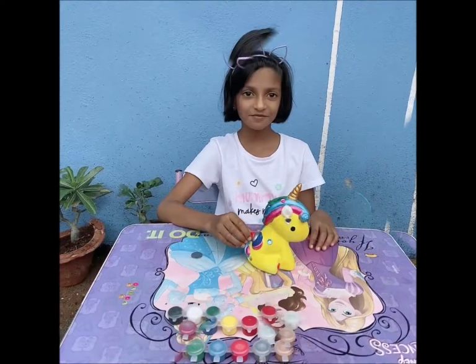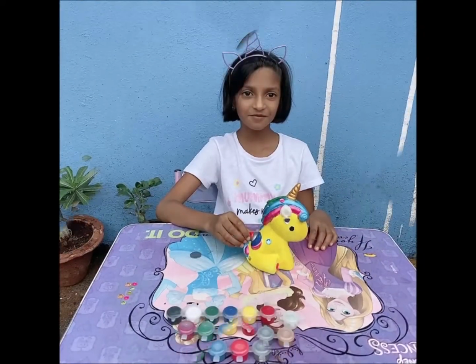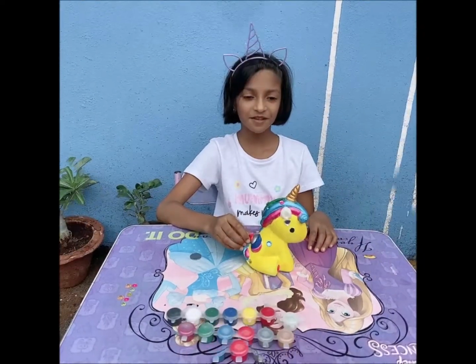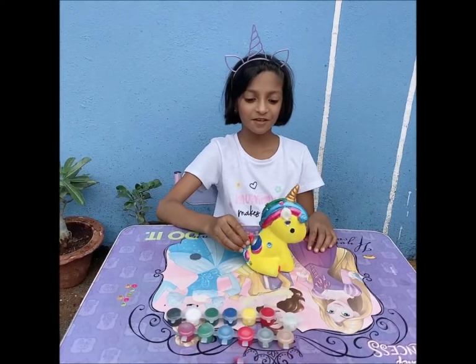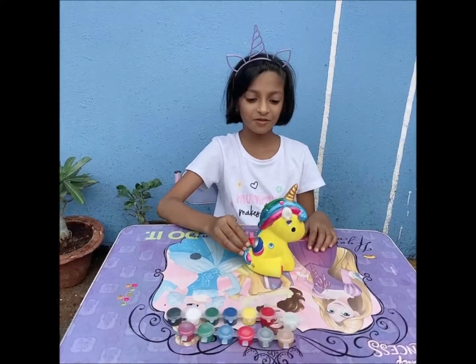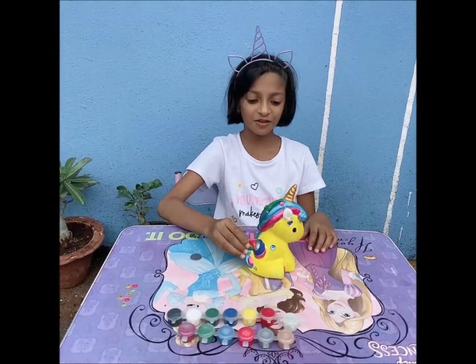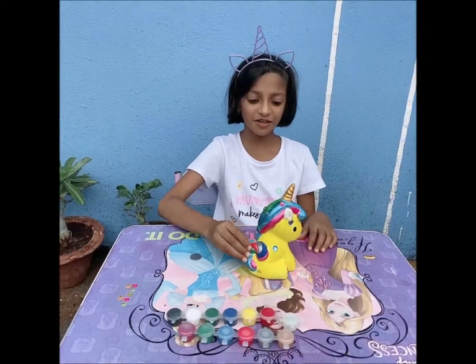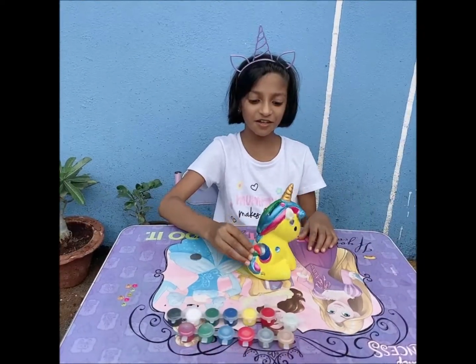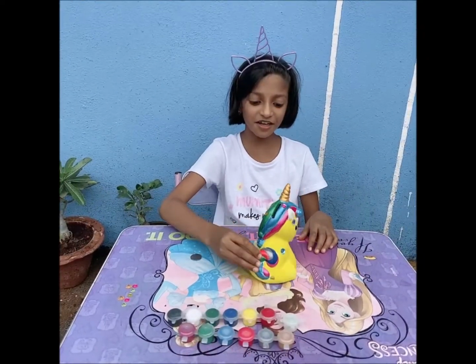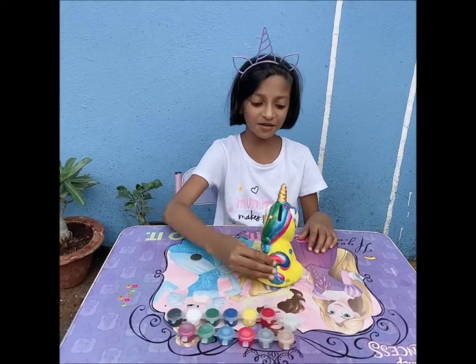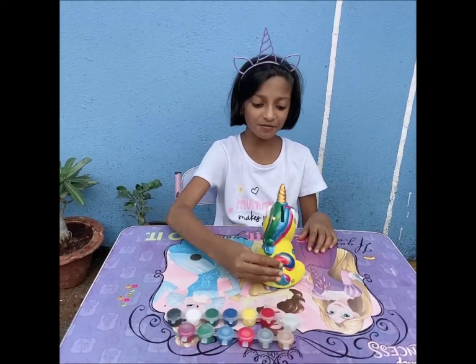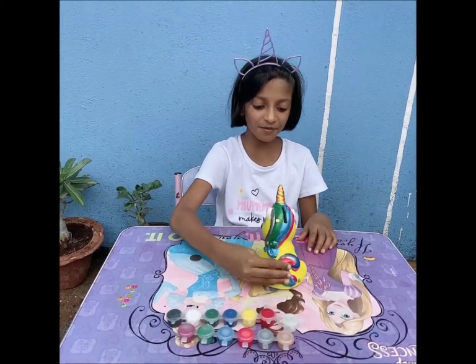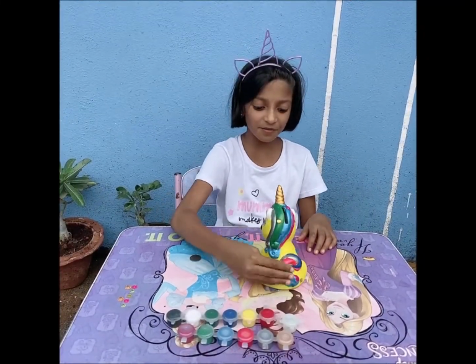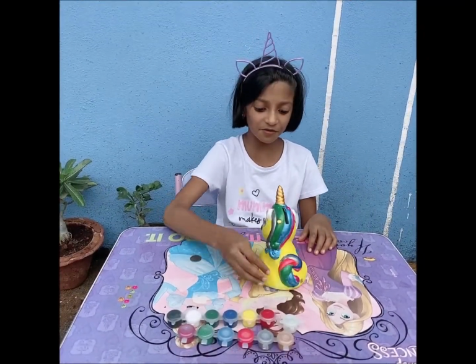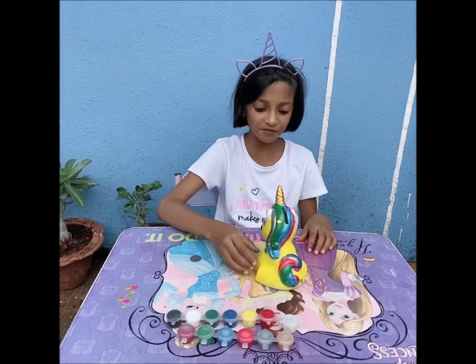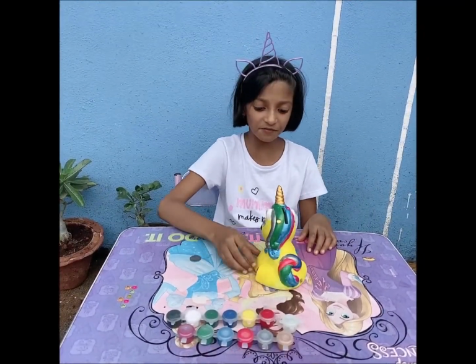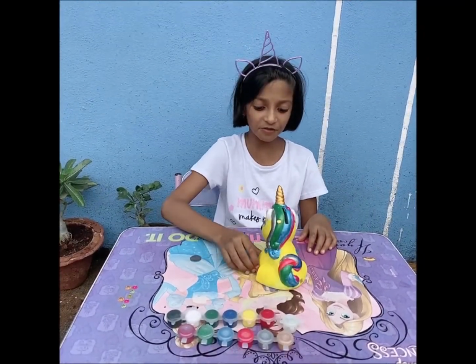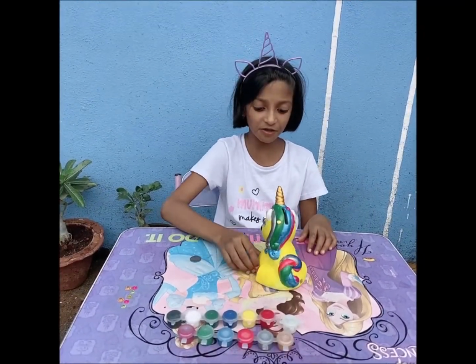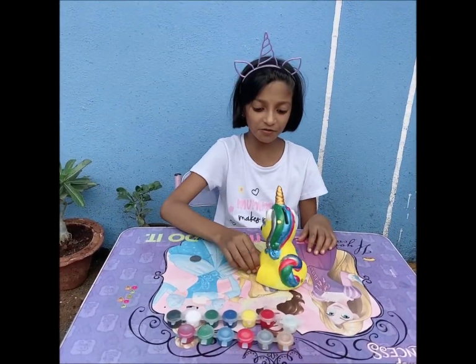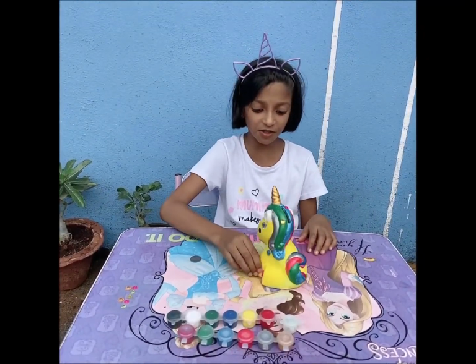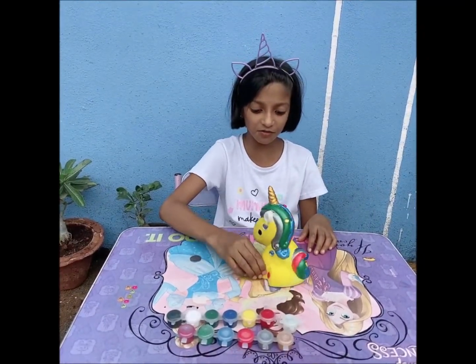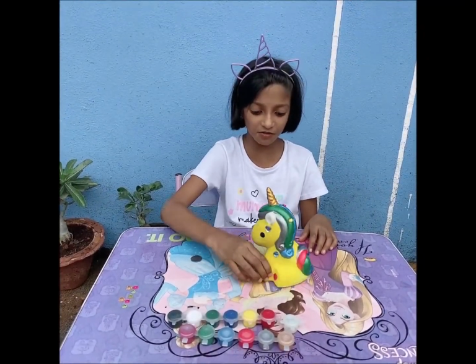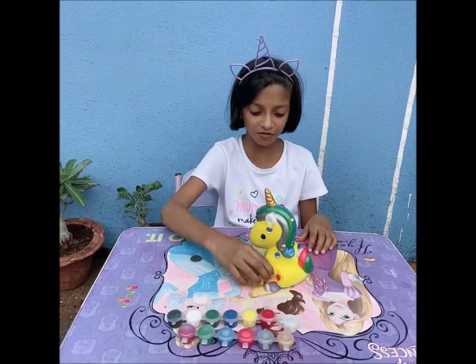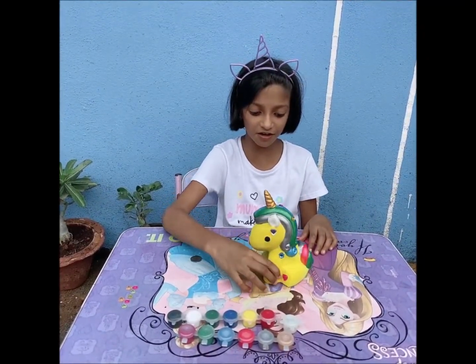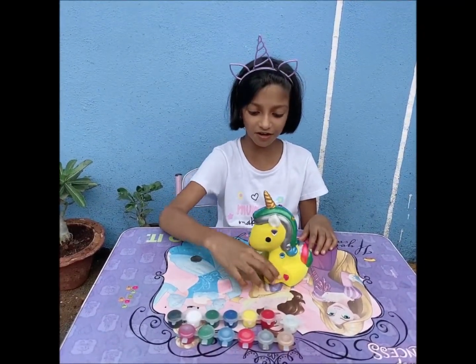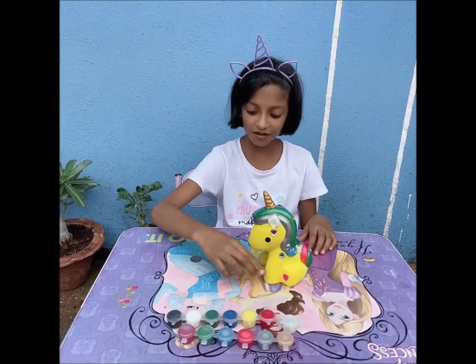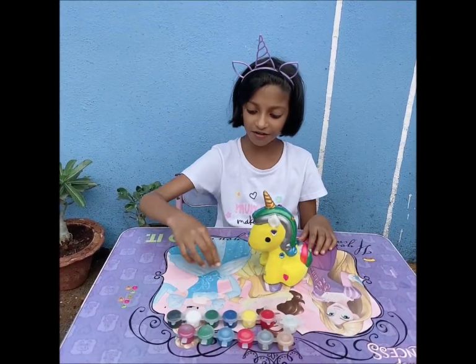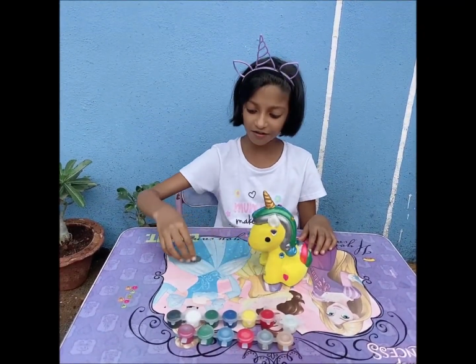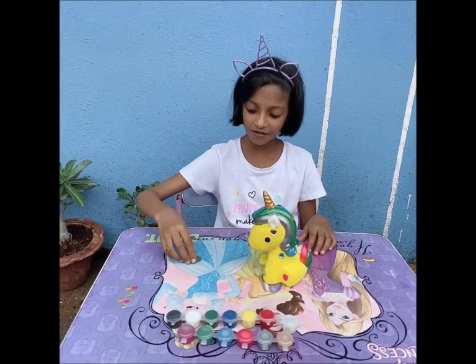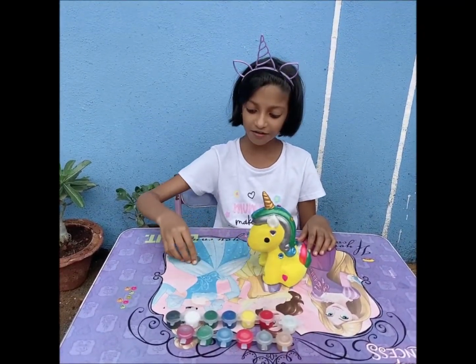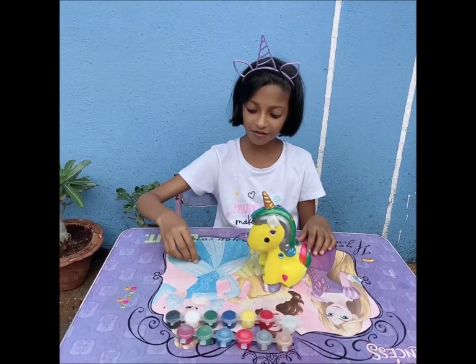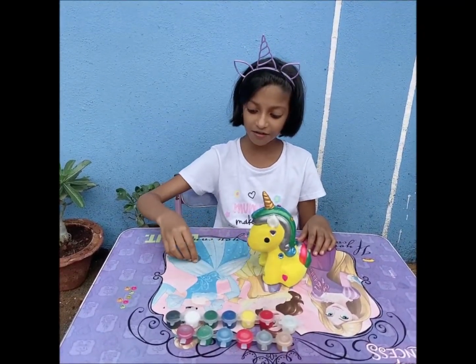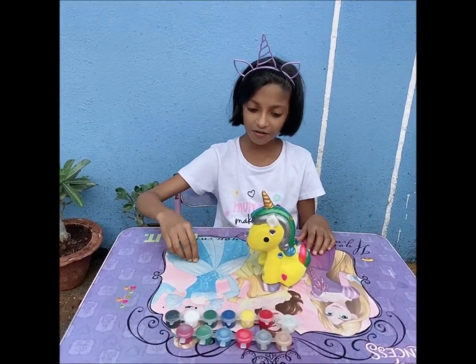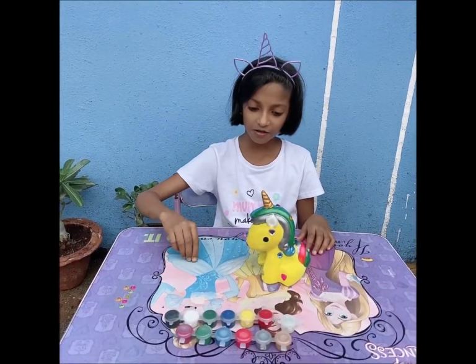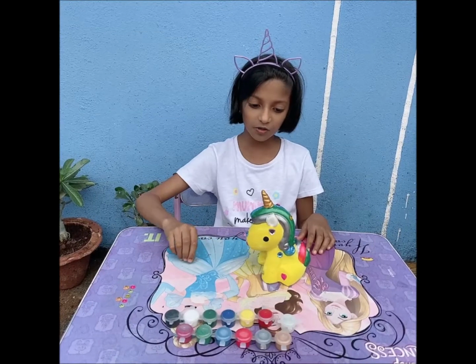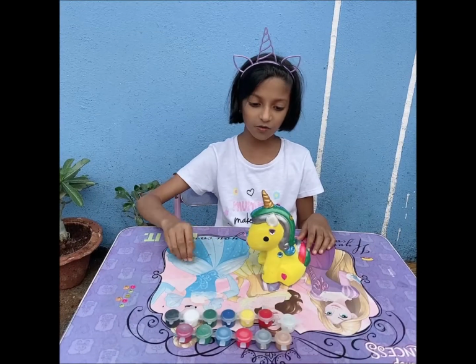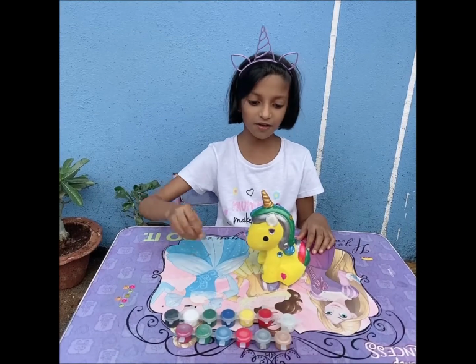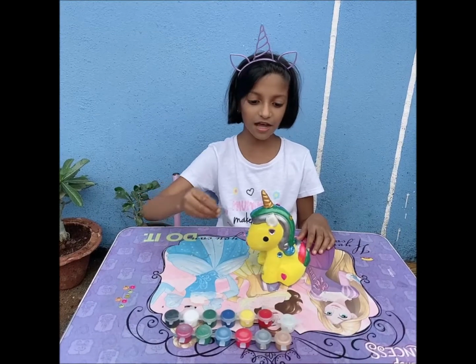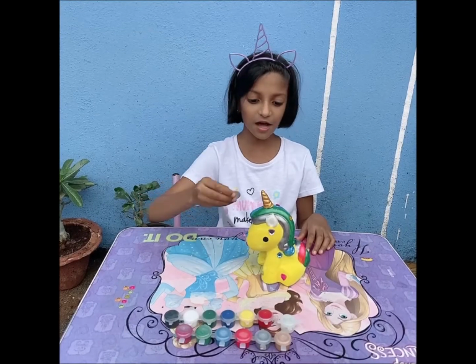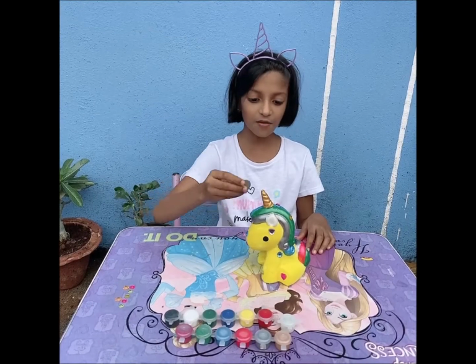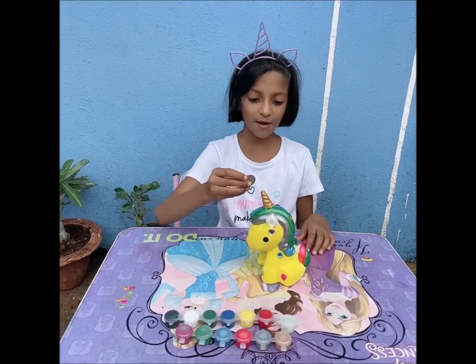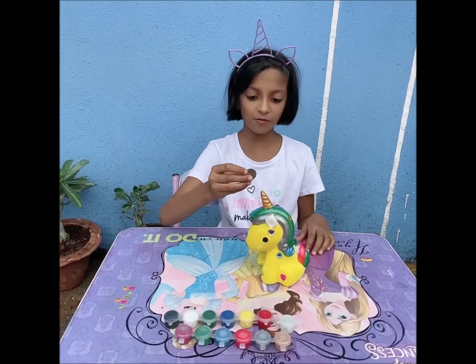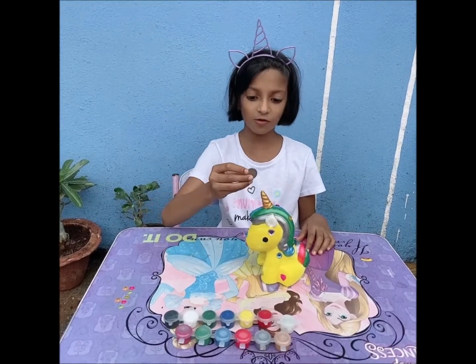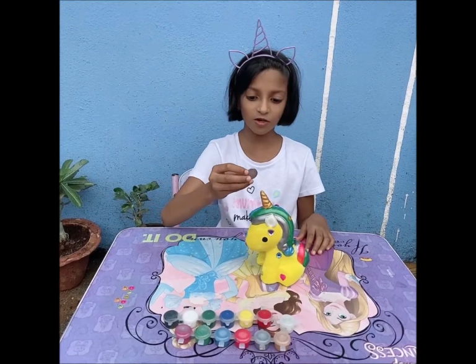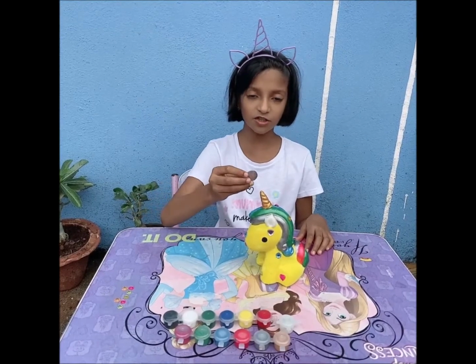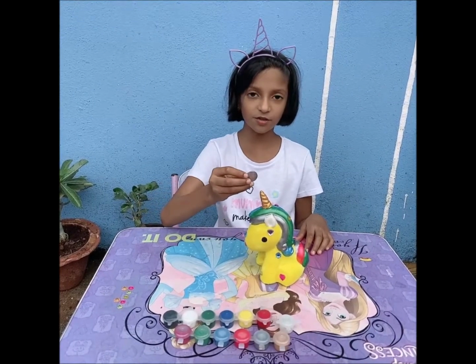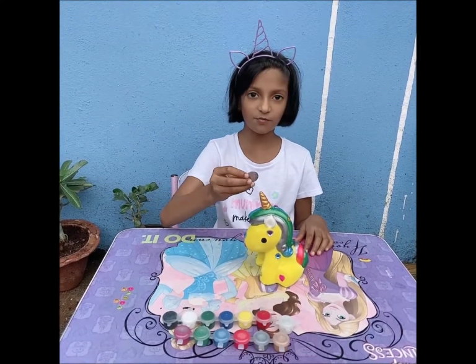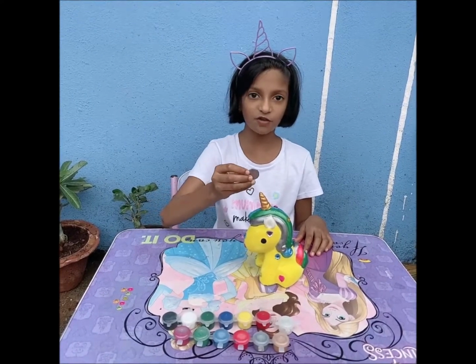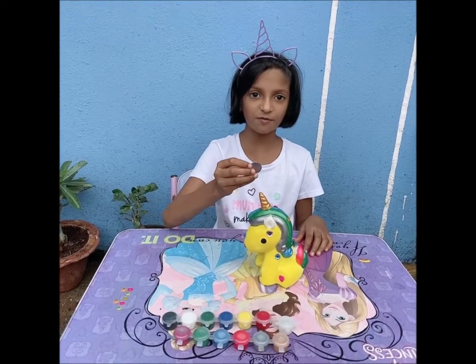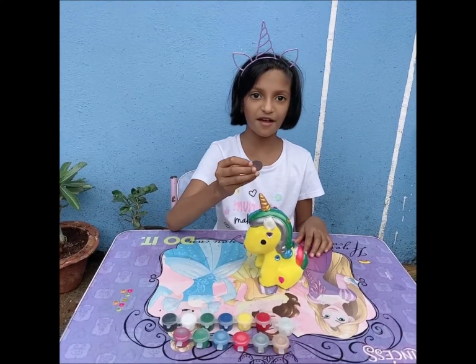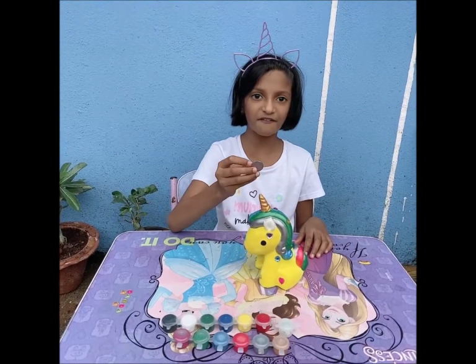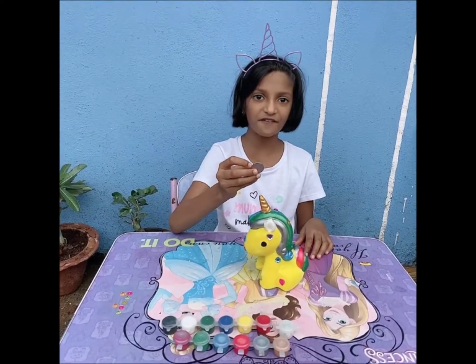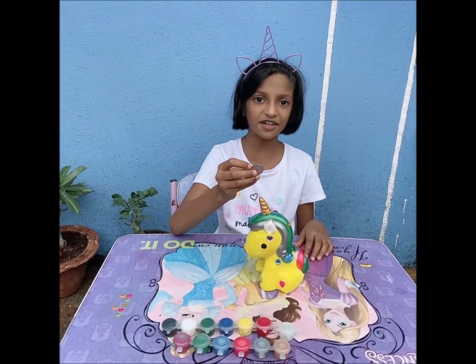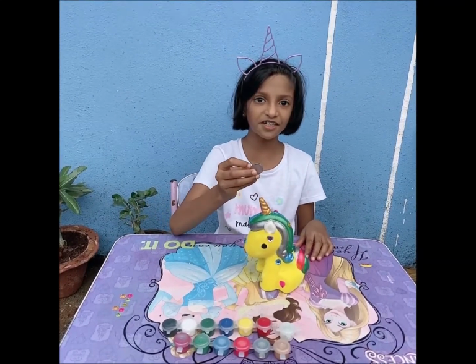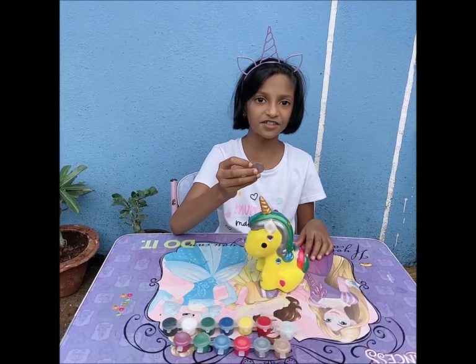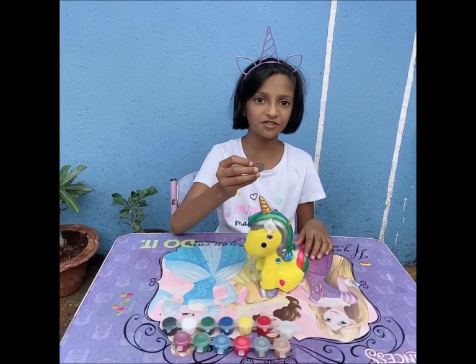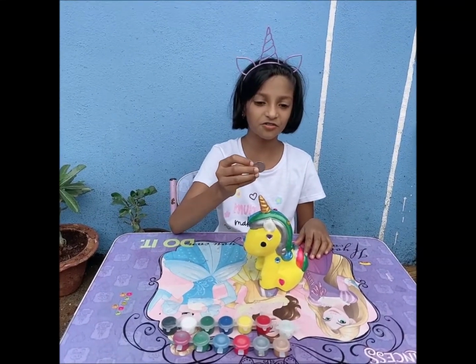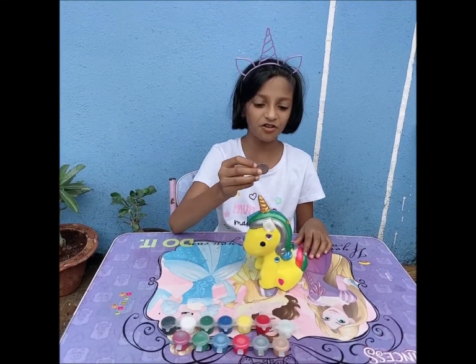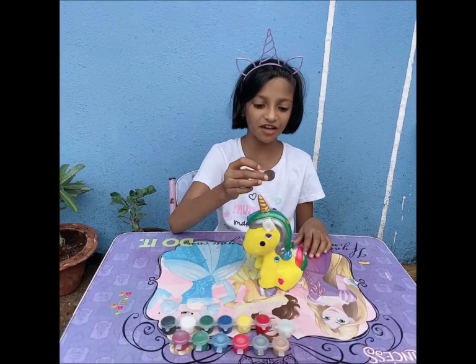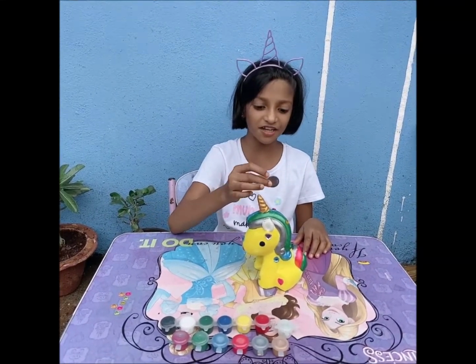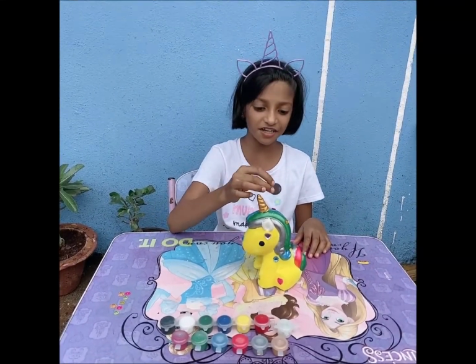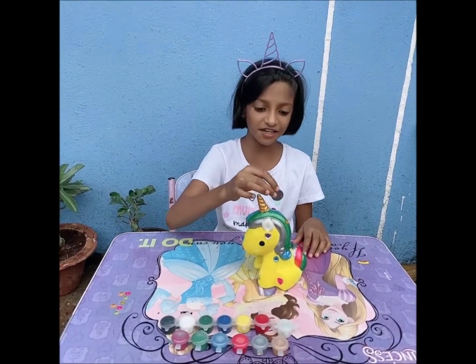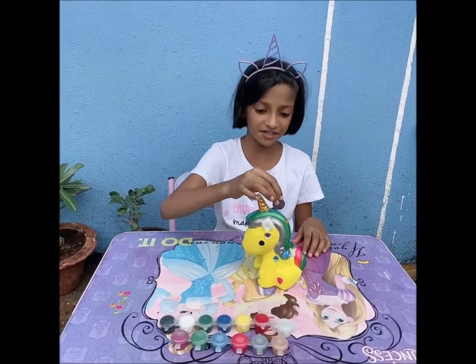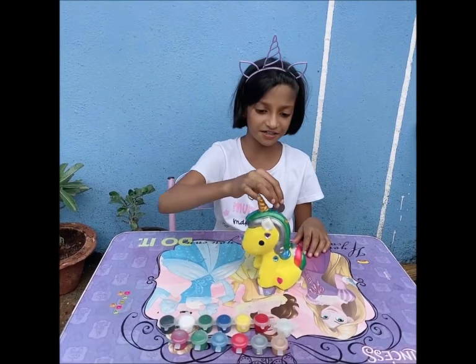So here is my beautiful unicorn. Now I am going to put my first coin in it.